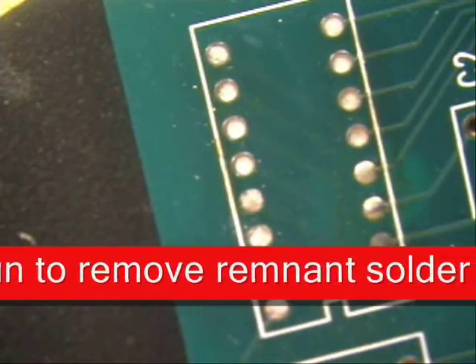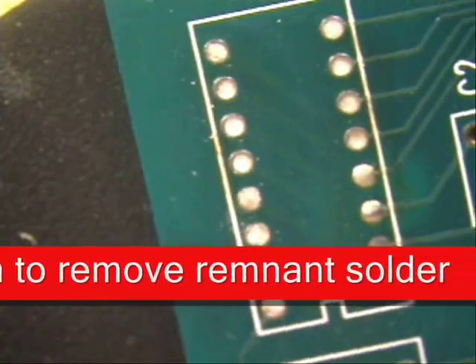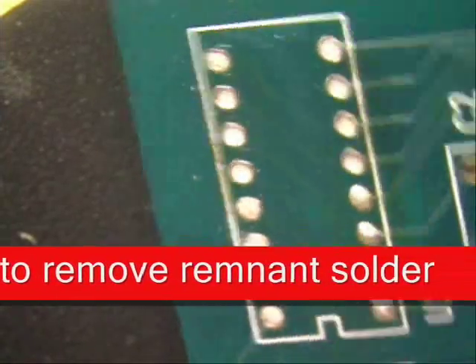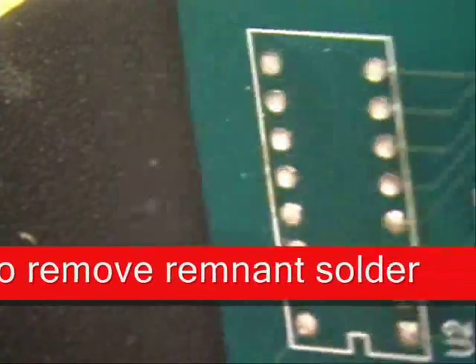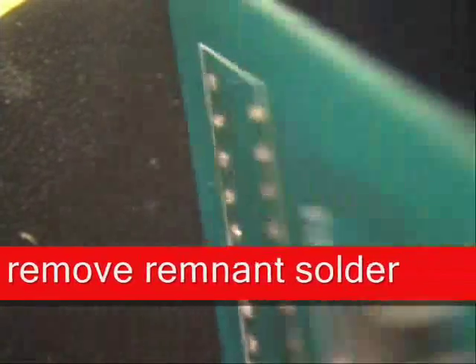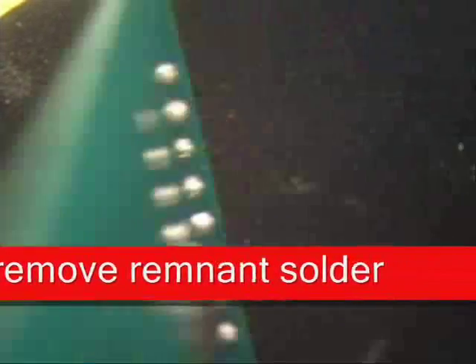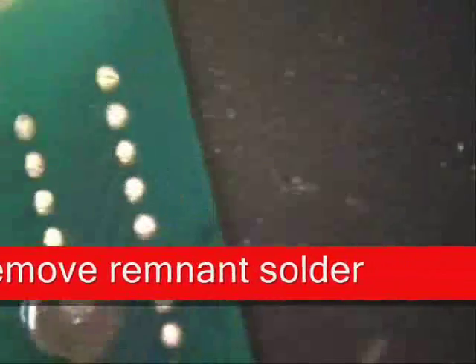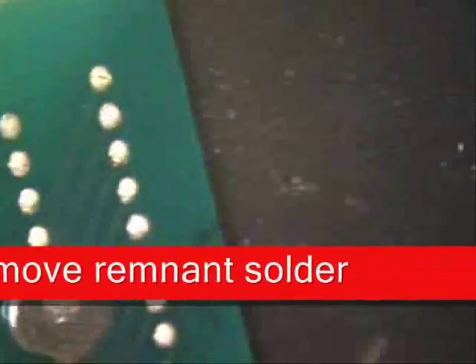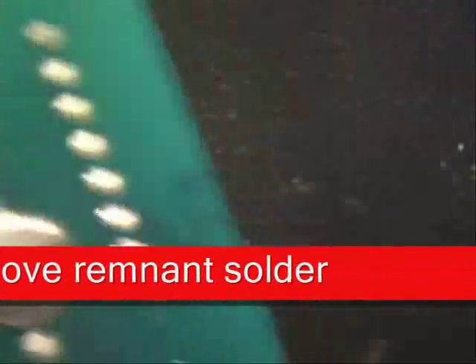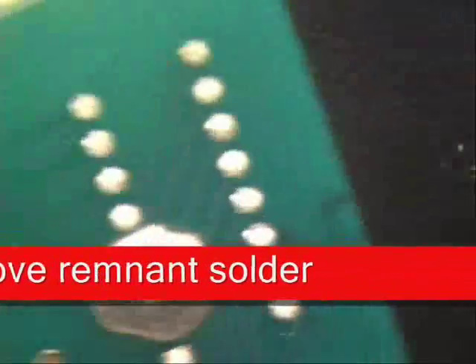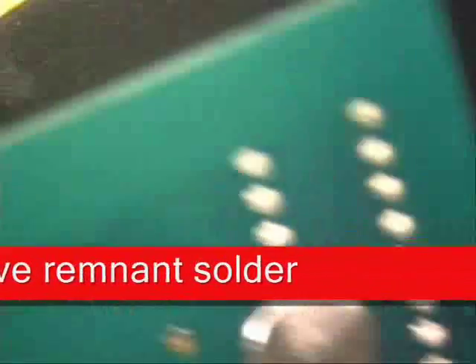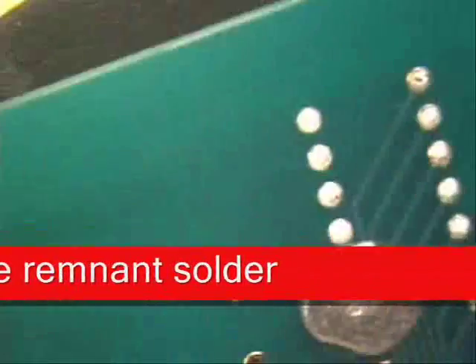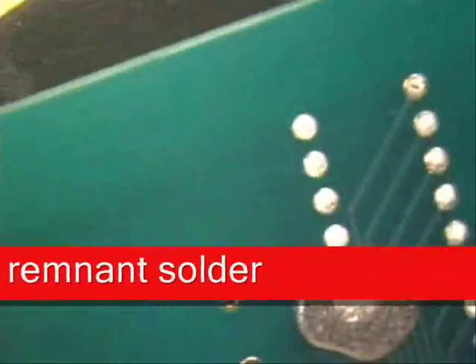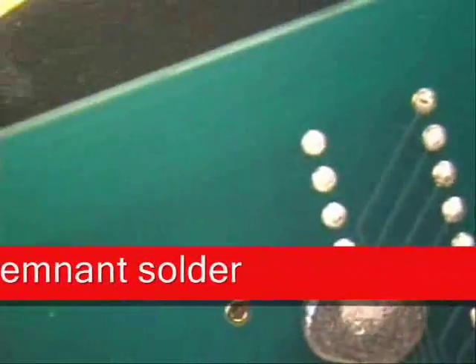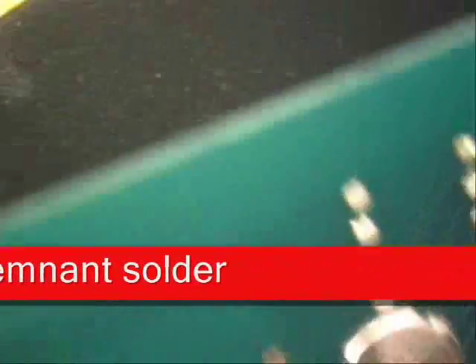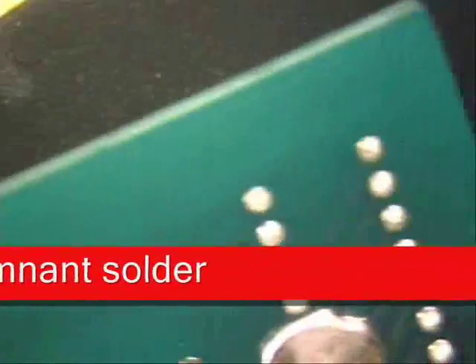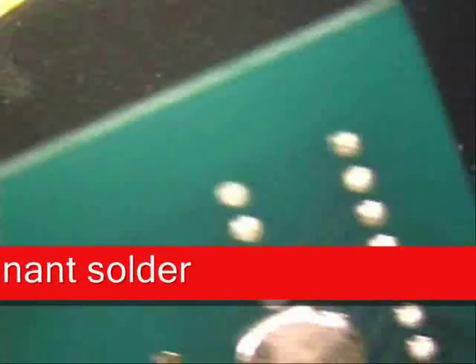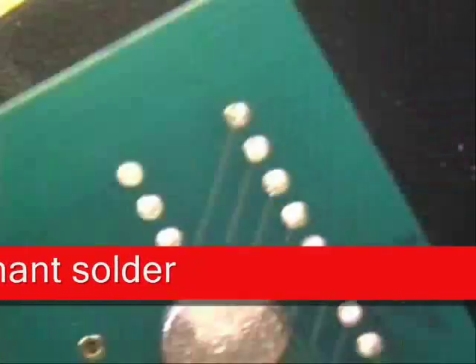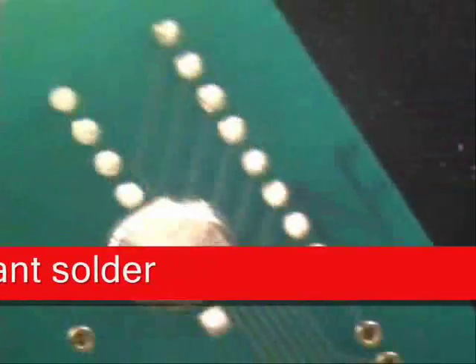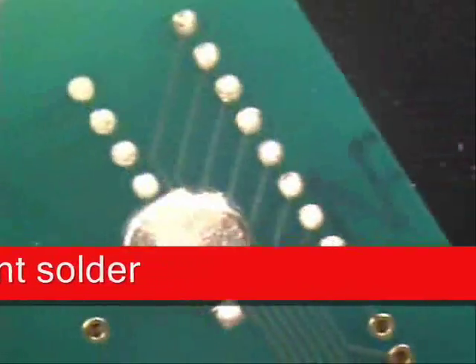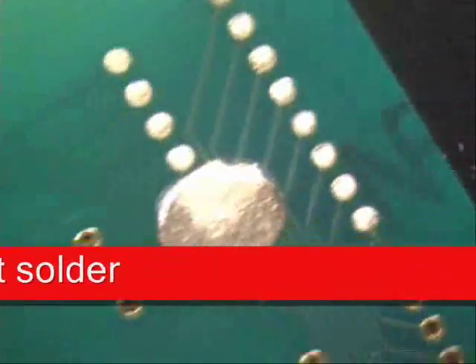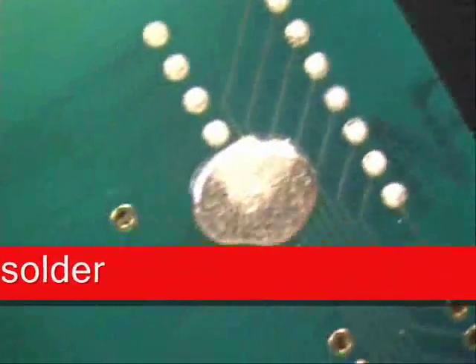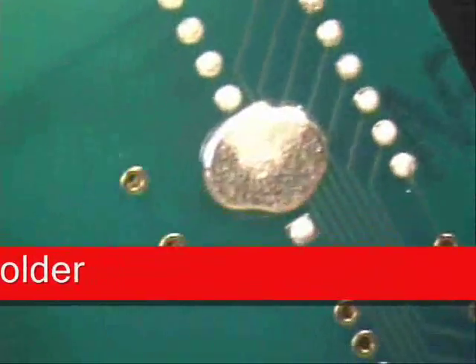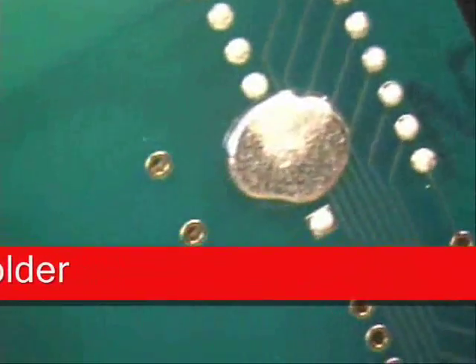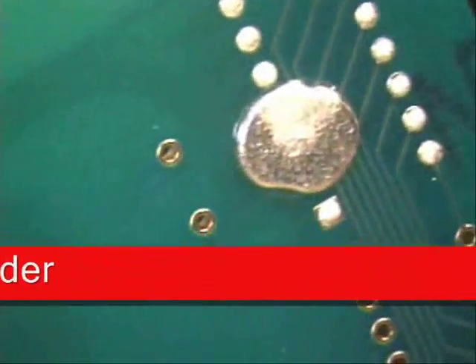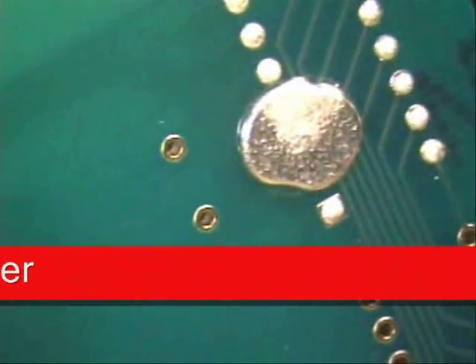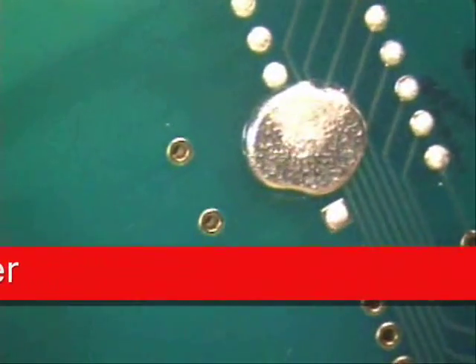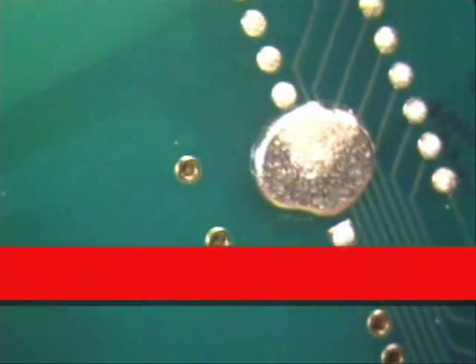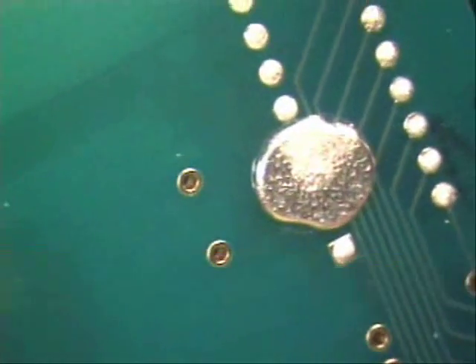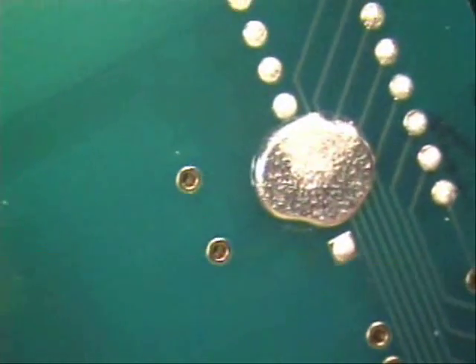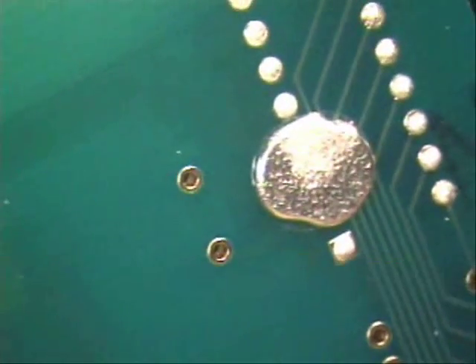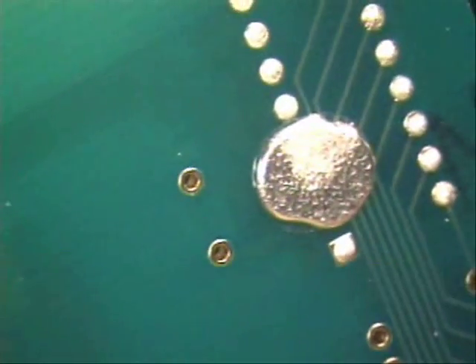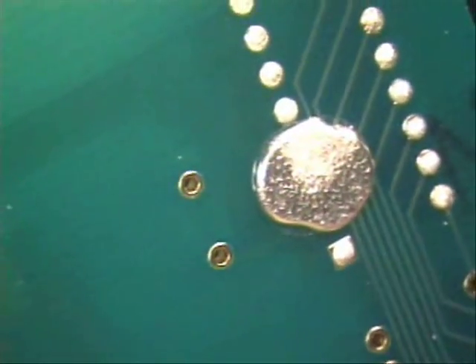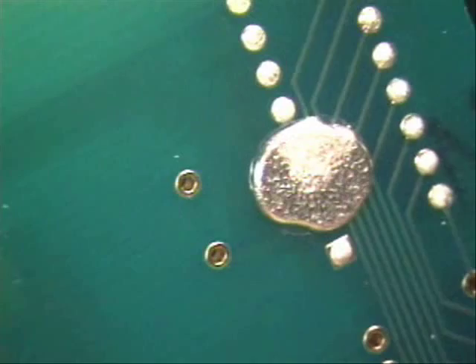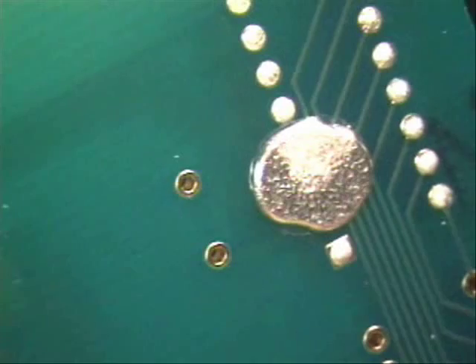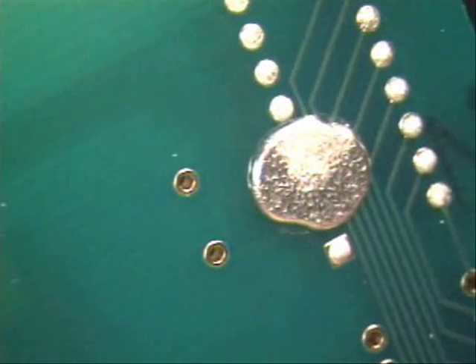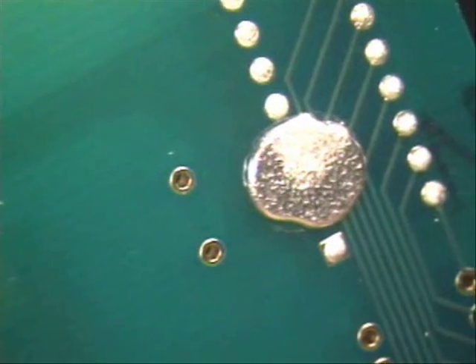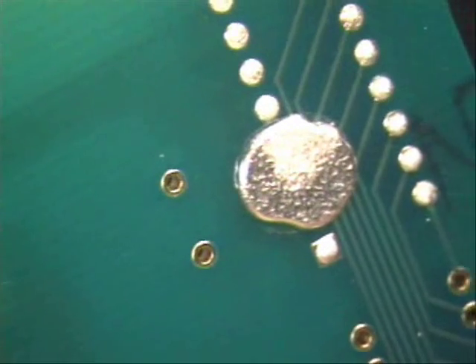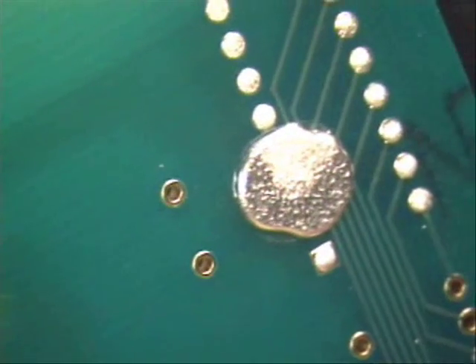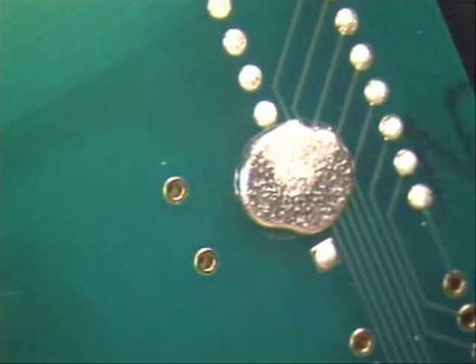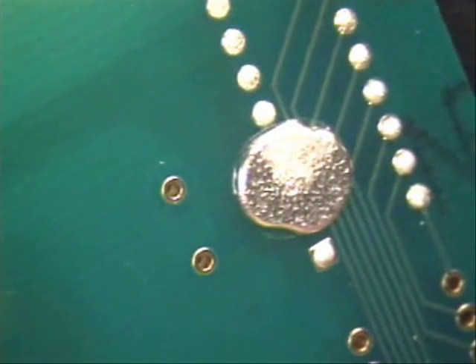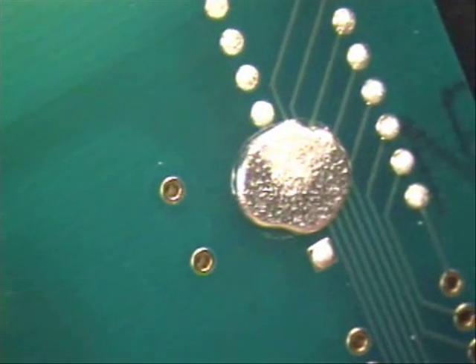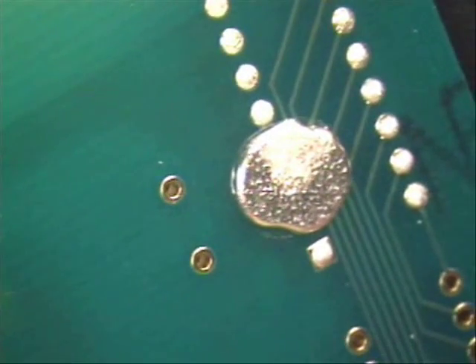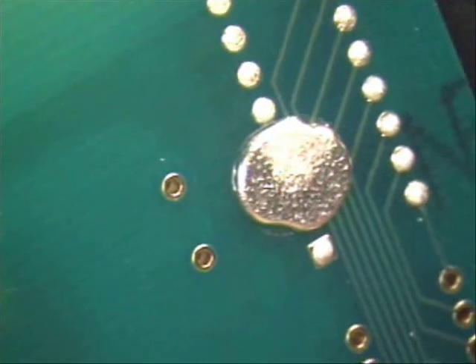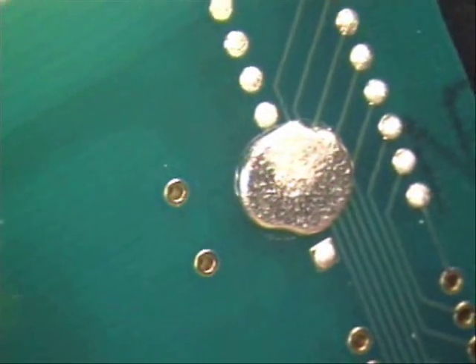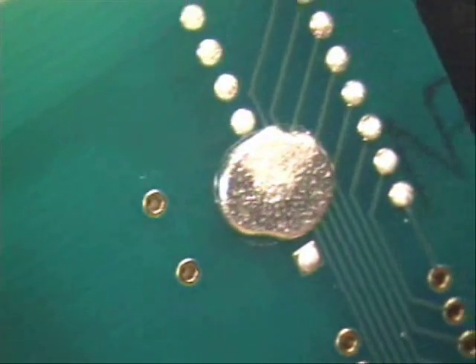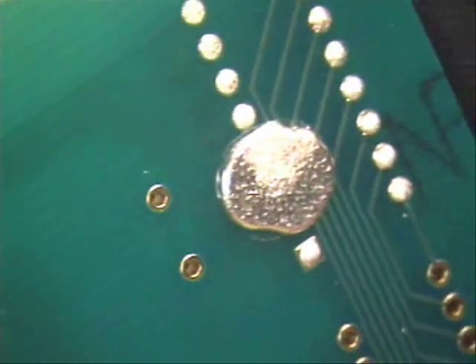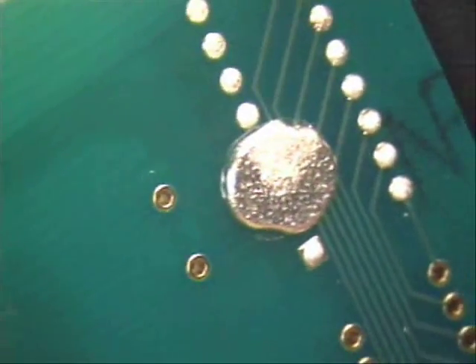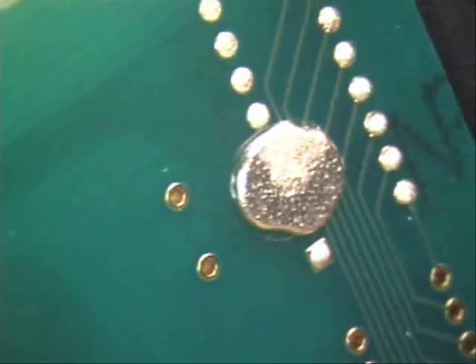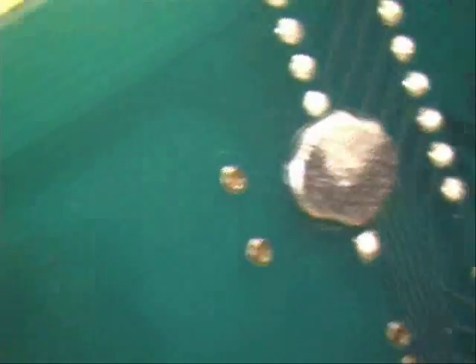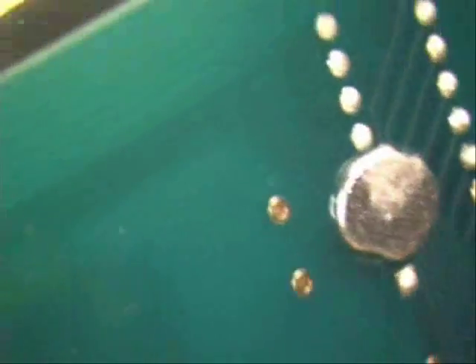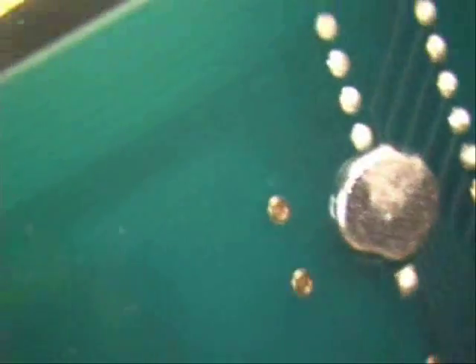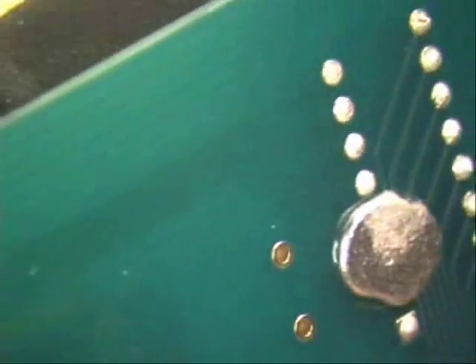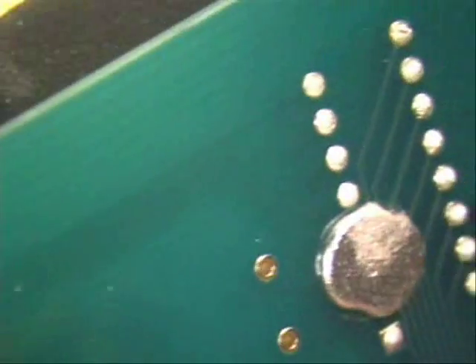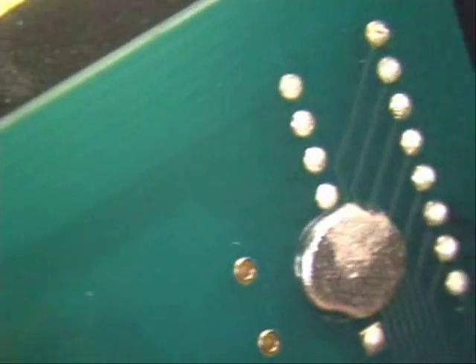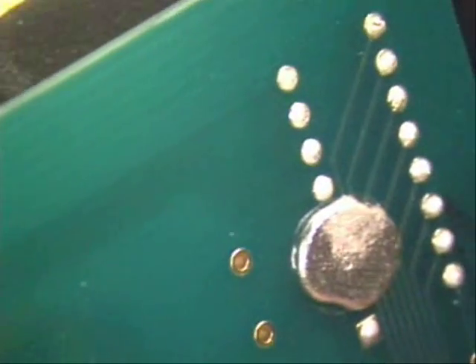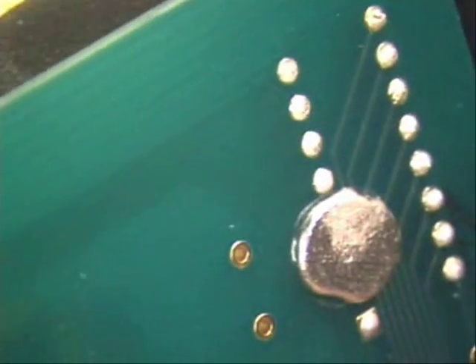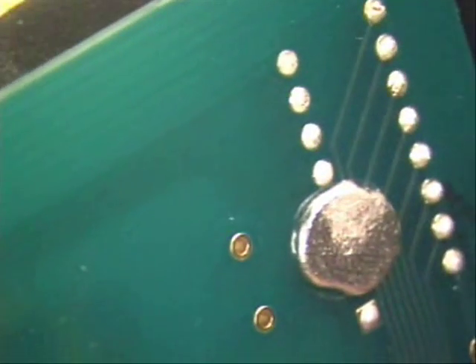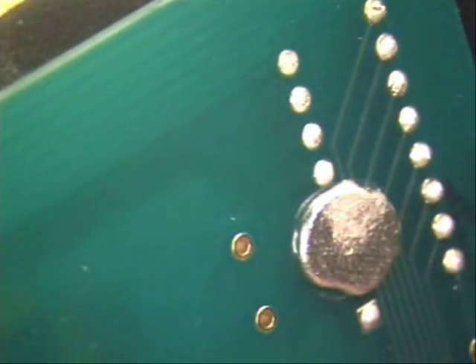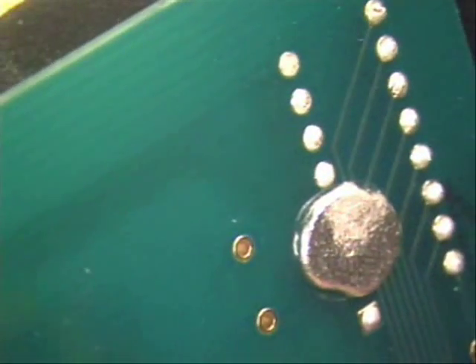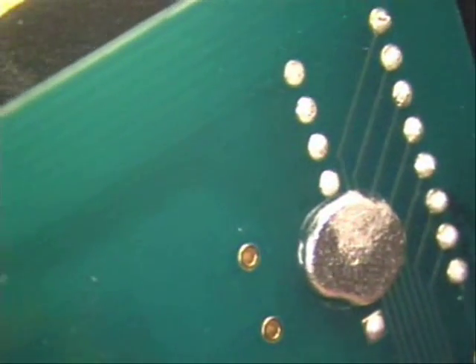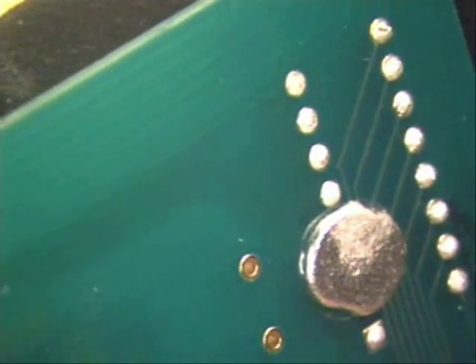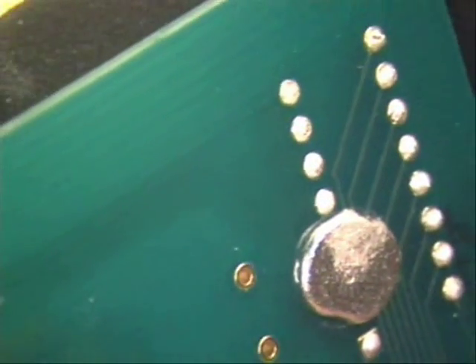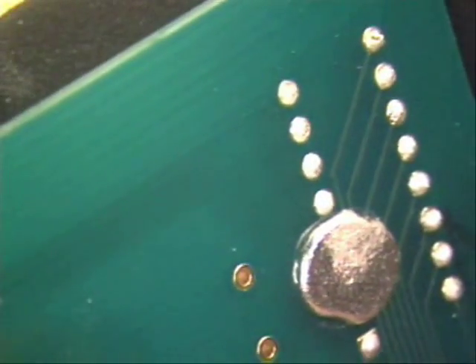And look on the back side — there's a little bit of solder there, but I'm going to teach you how to remove all that with ease with a desoldering gun.